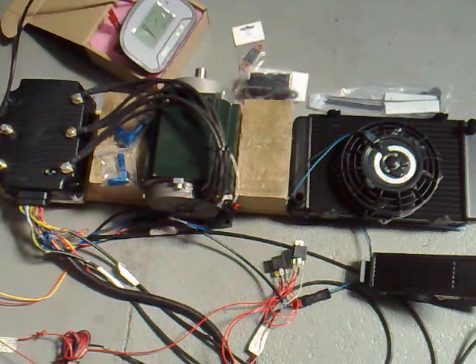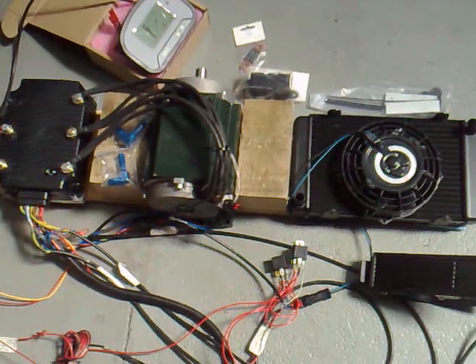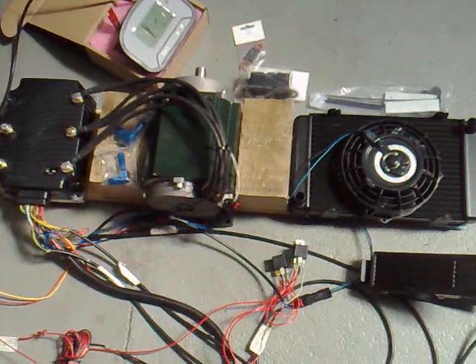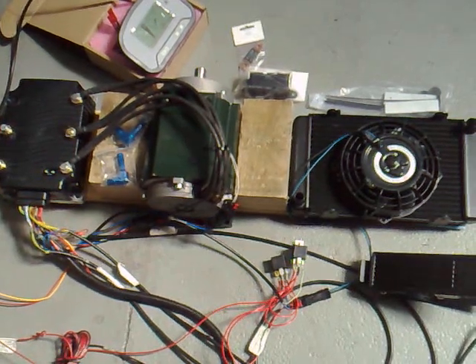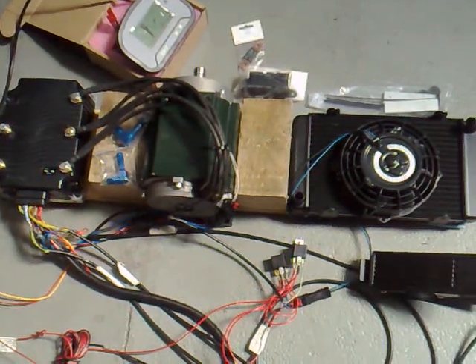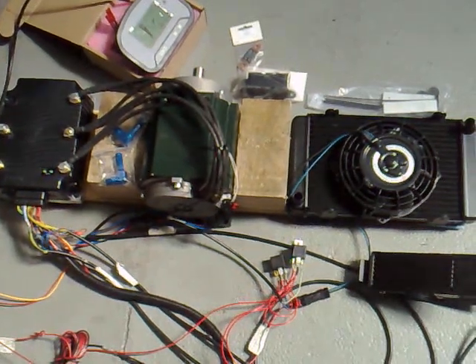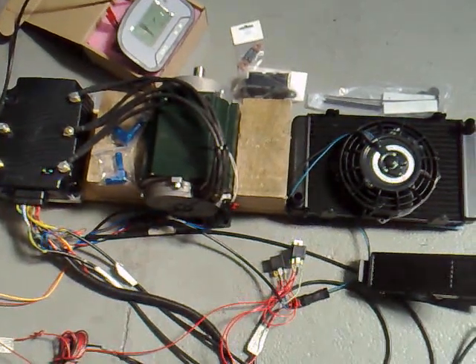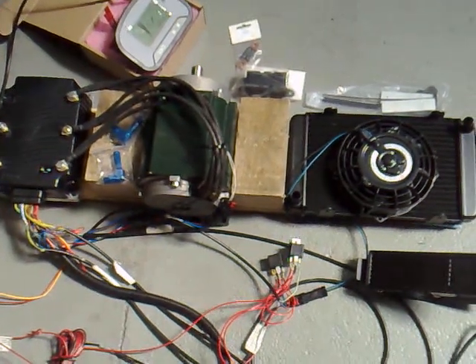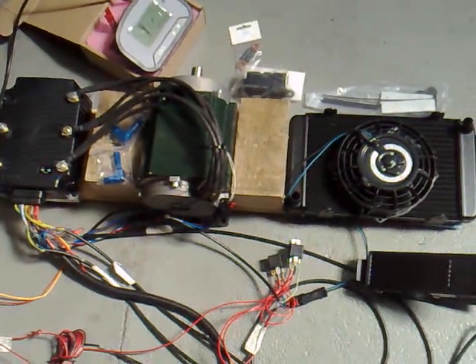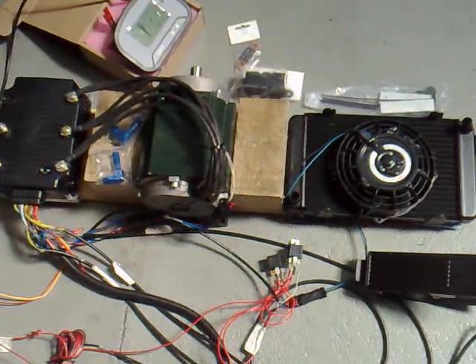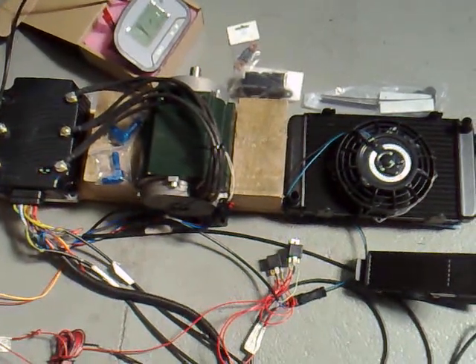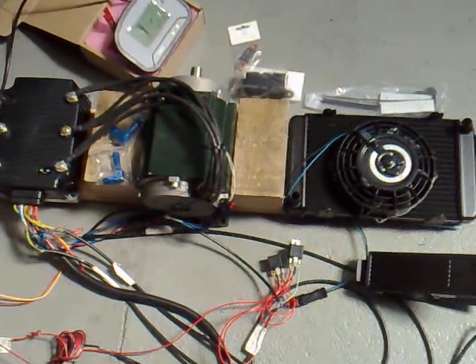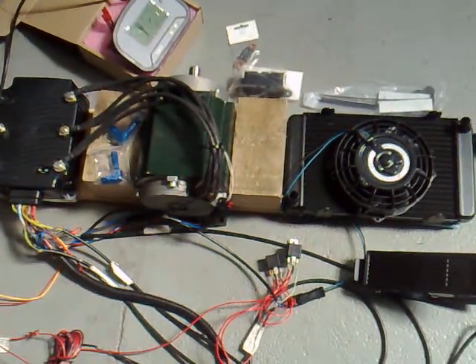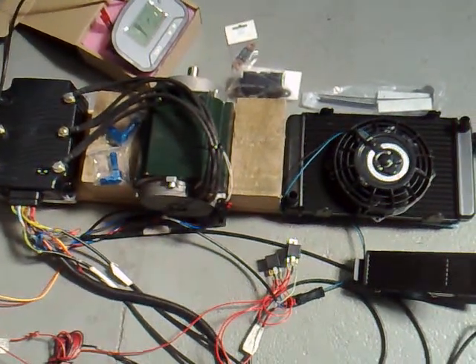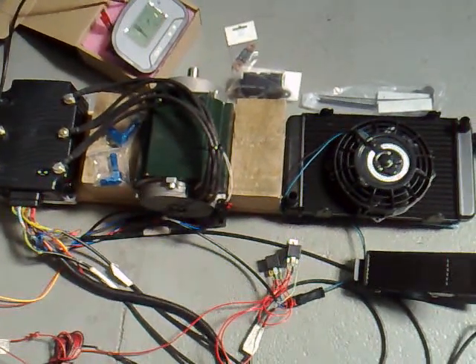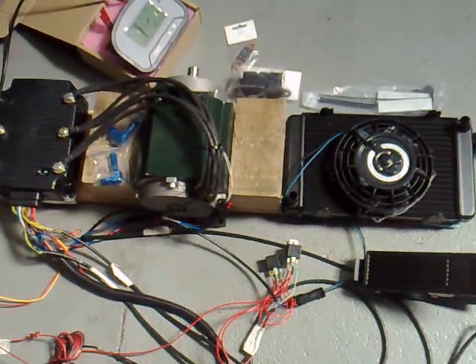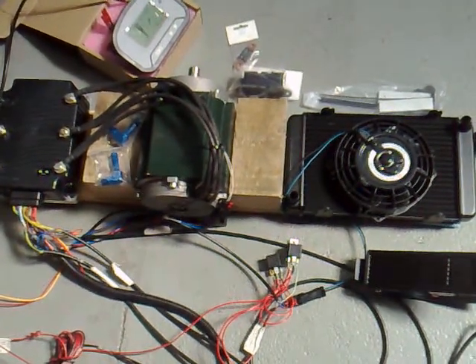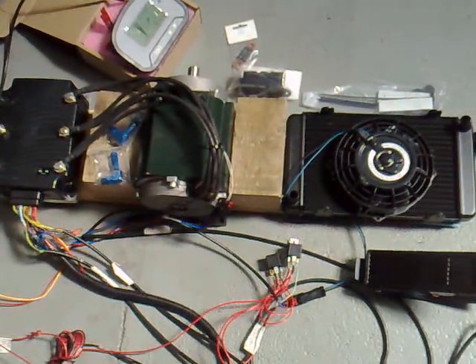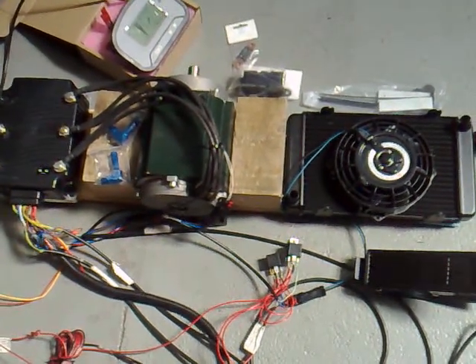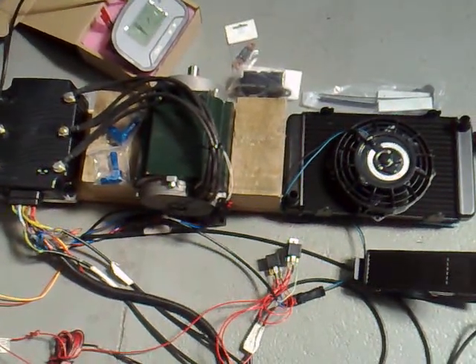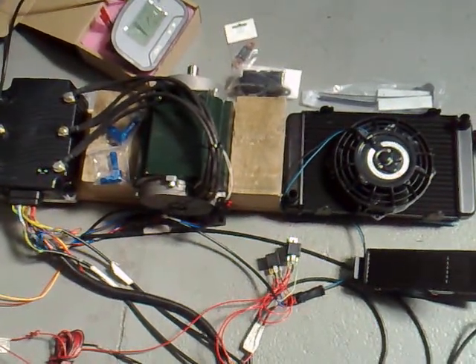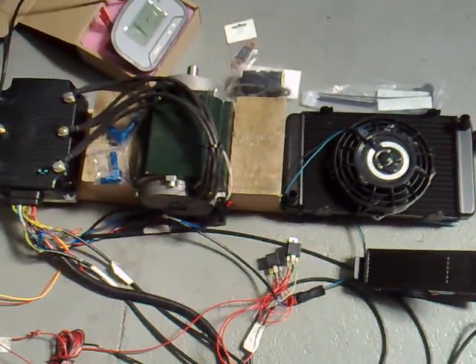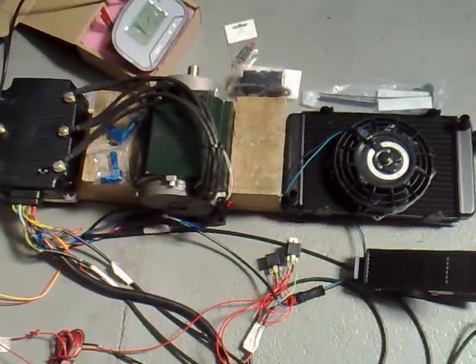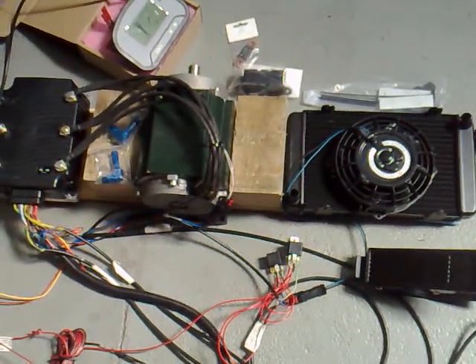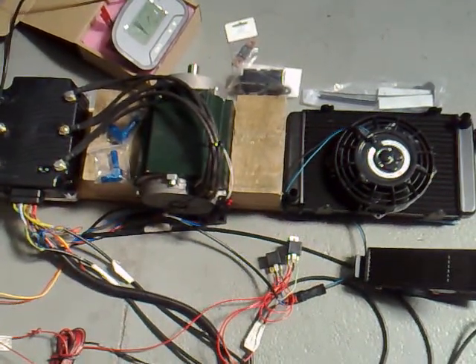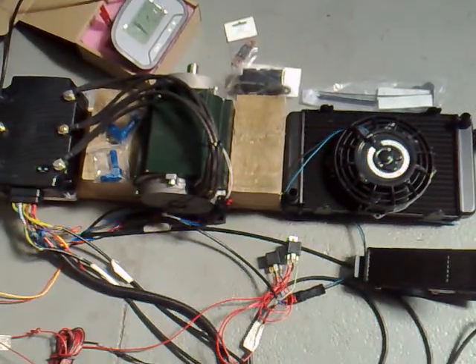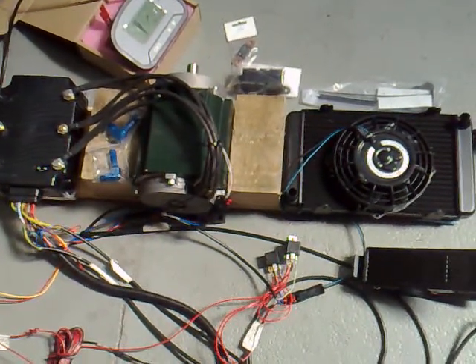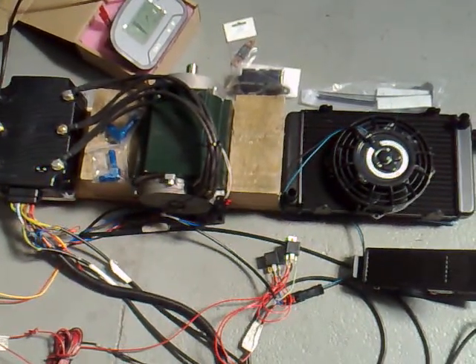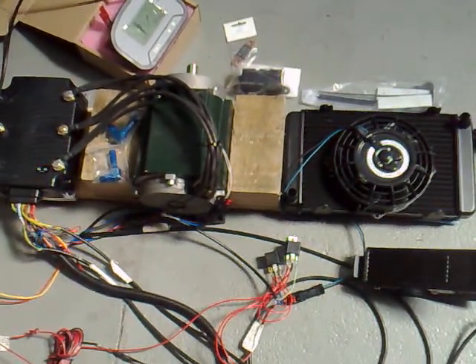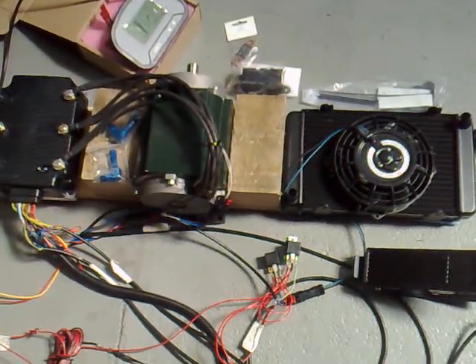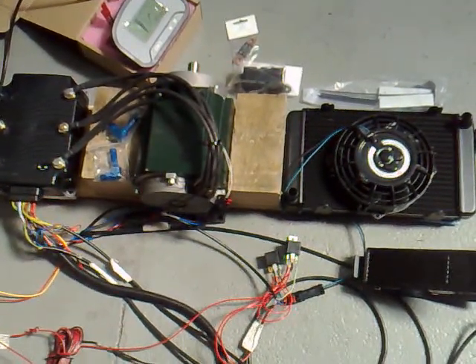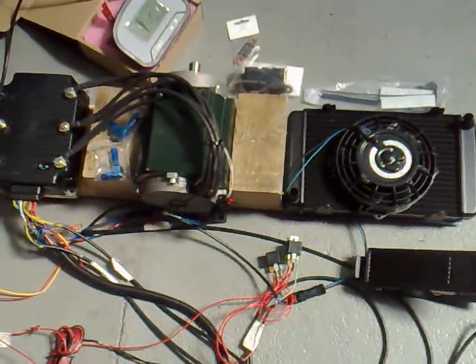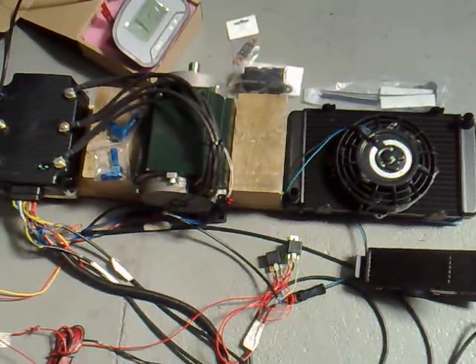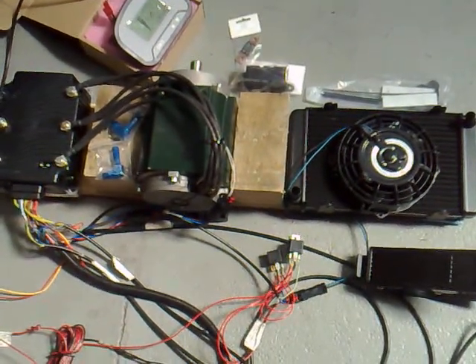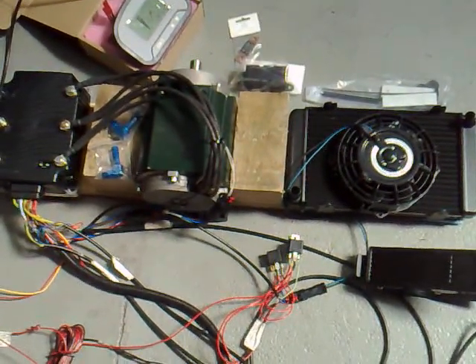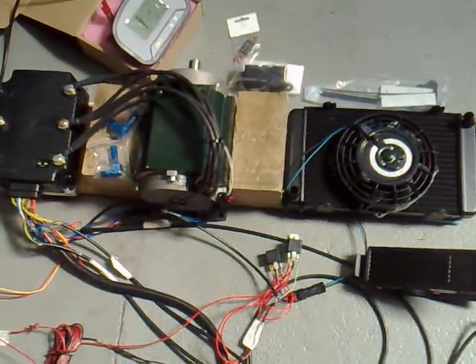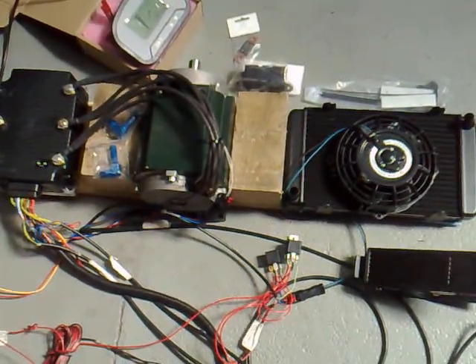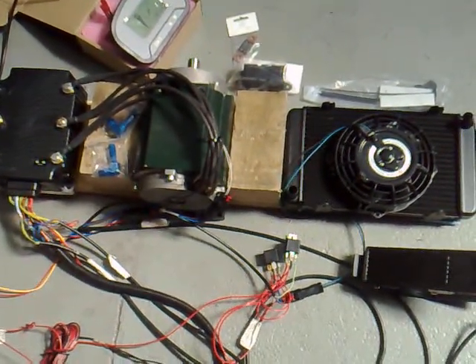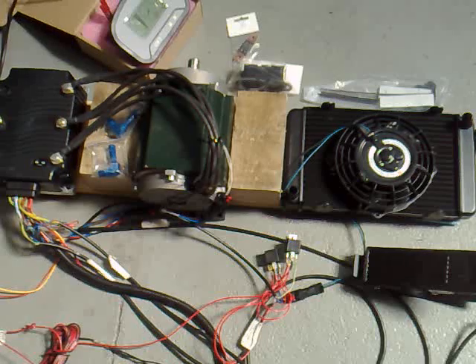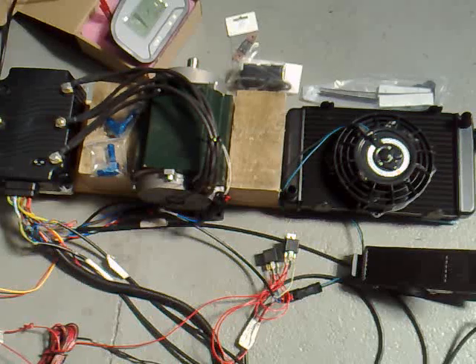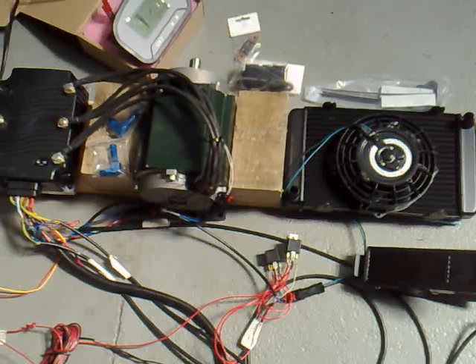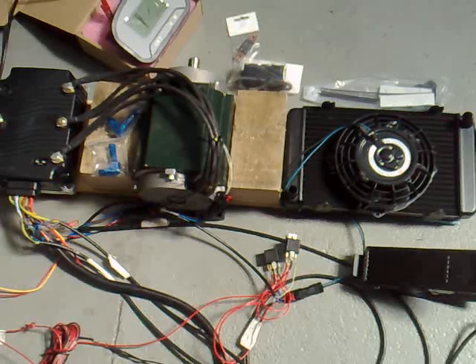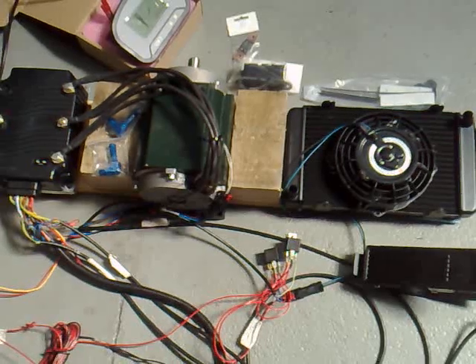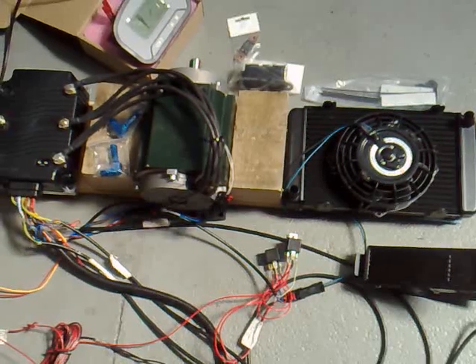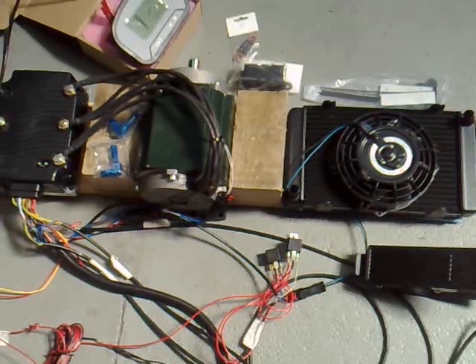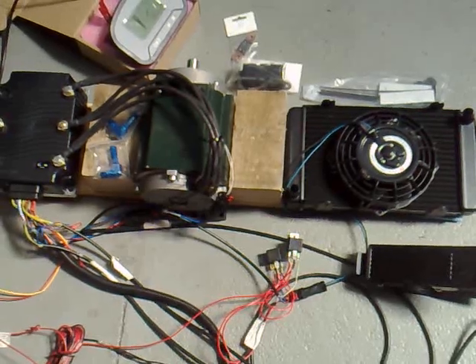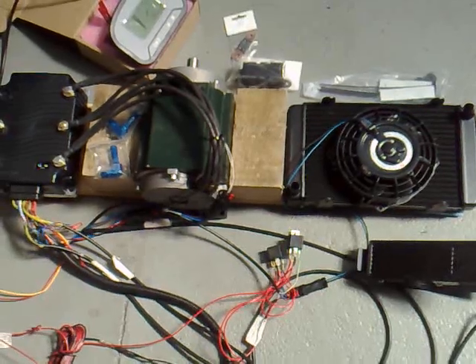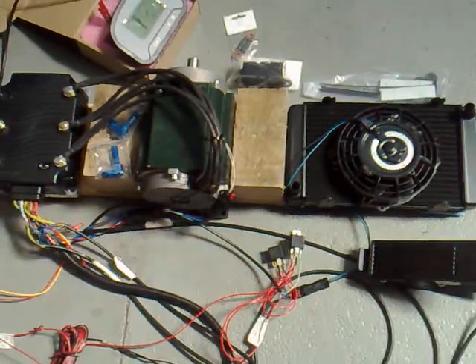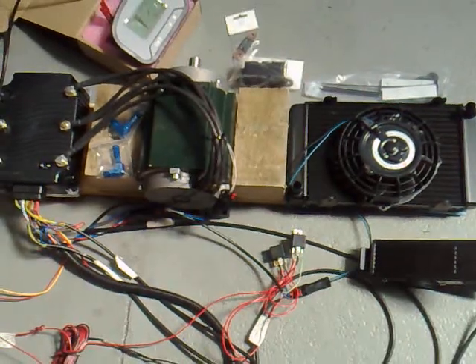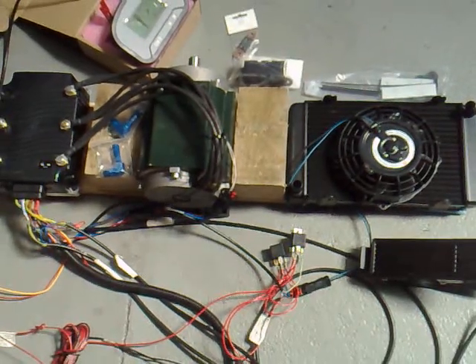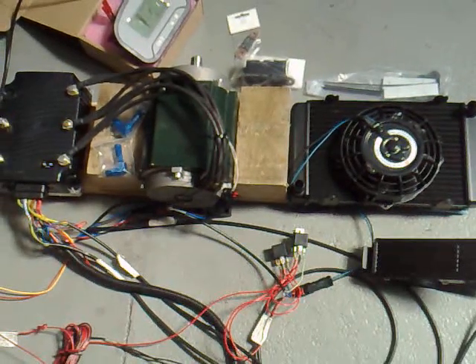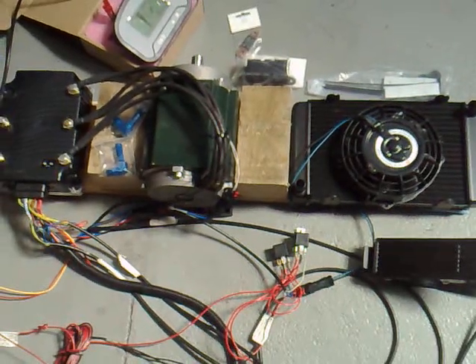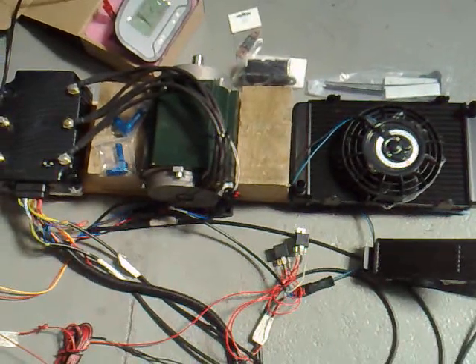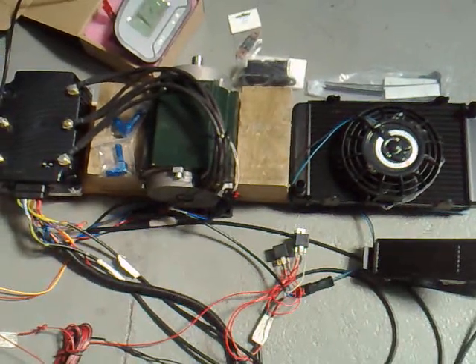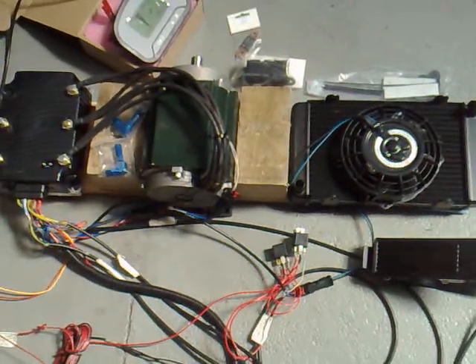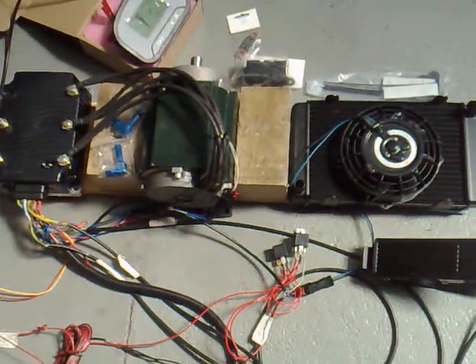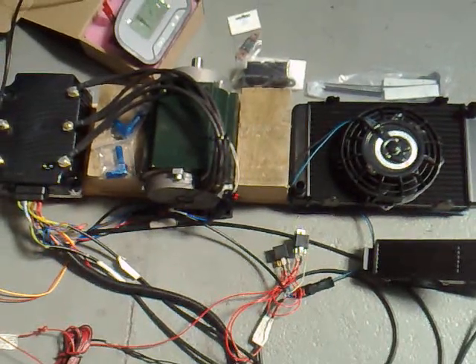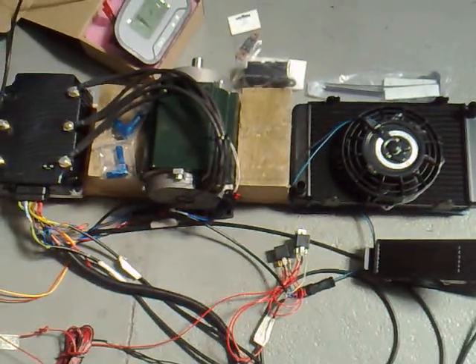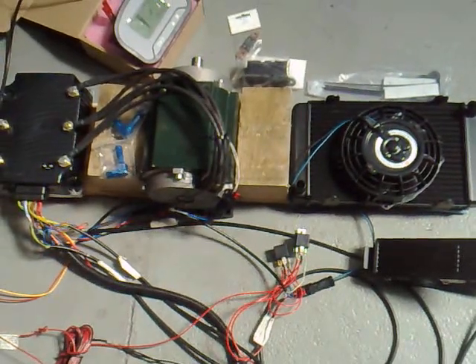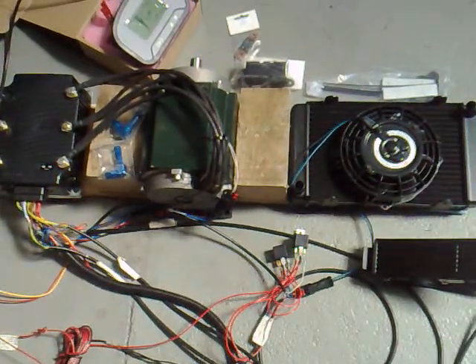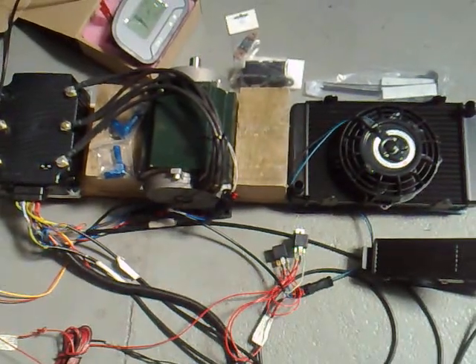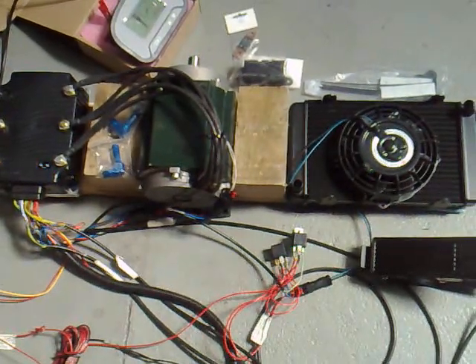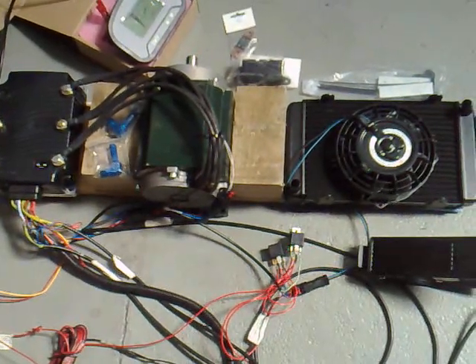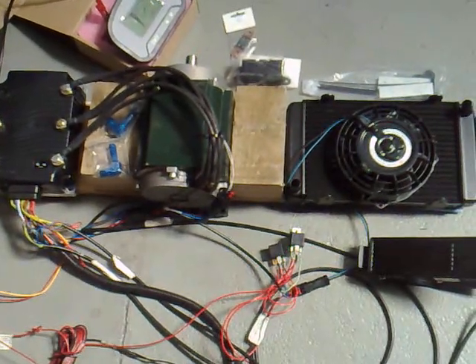Here we have the complete M1 drive system, a liquid-cooled system running with the 350-amp controller.